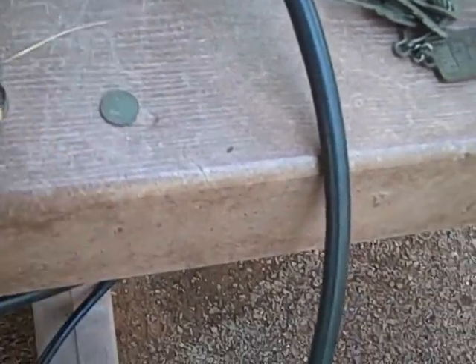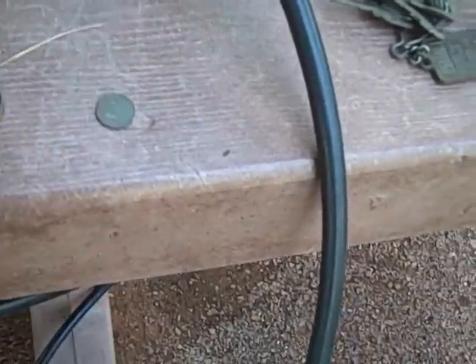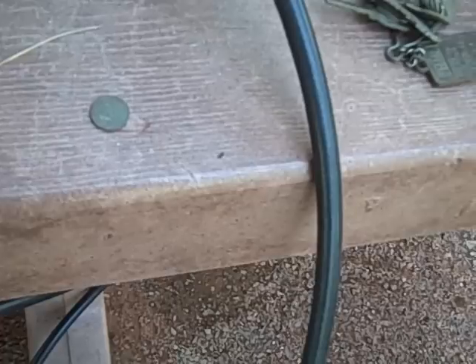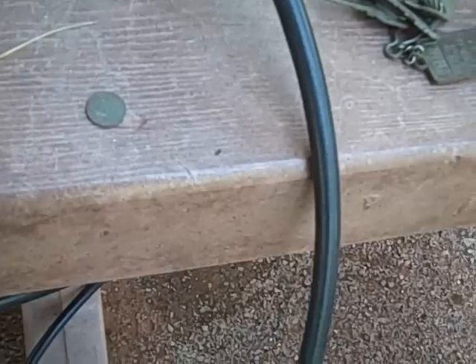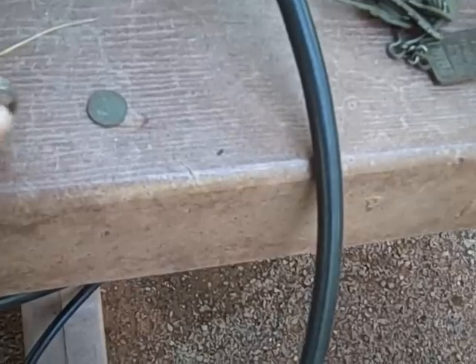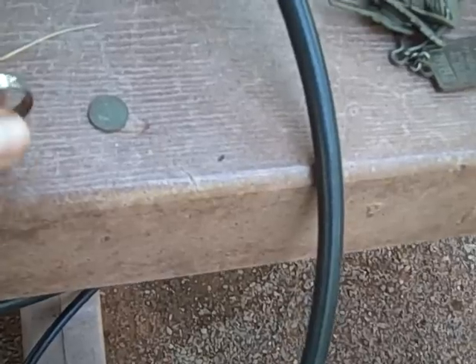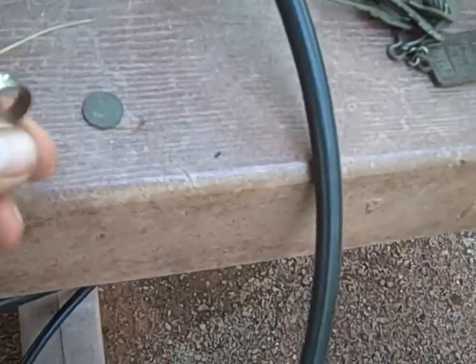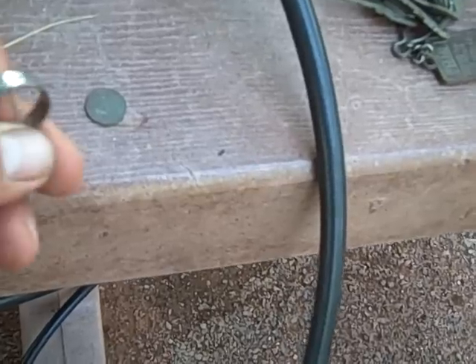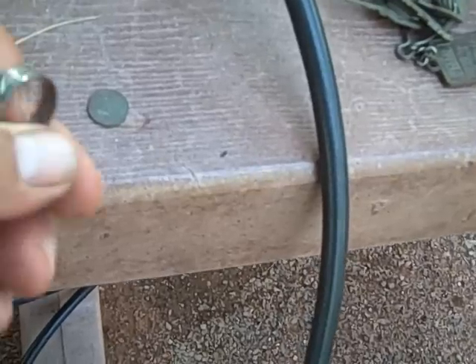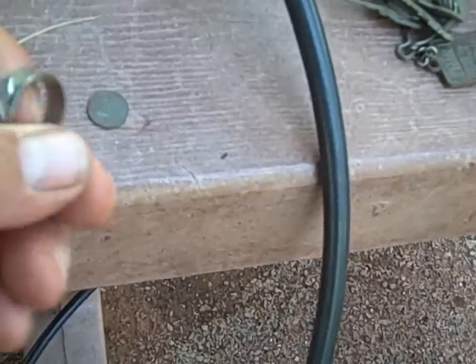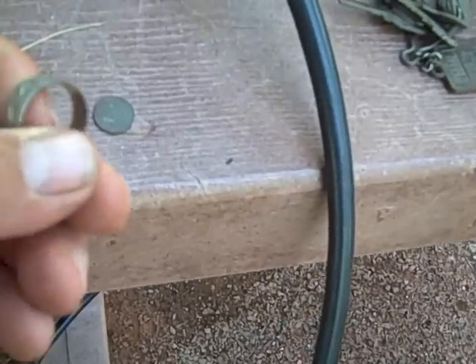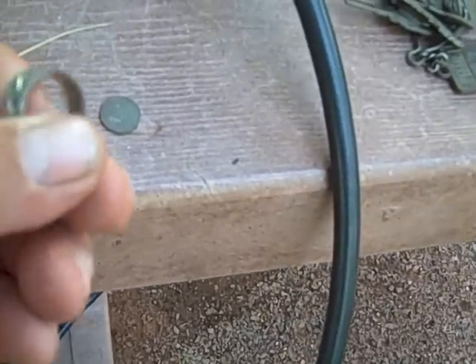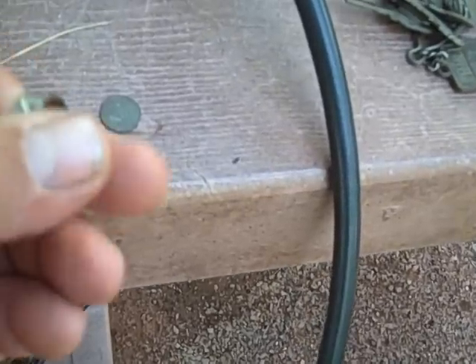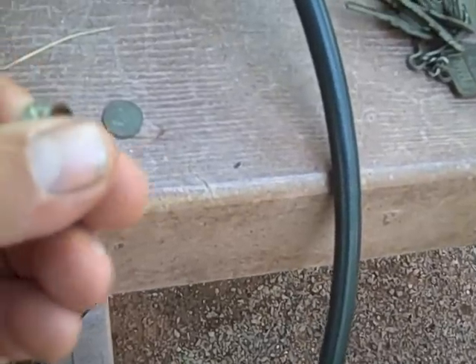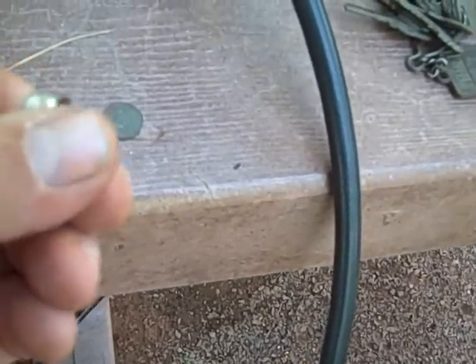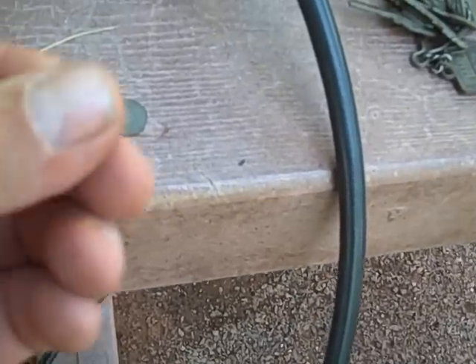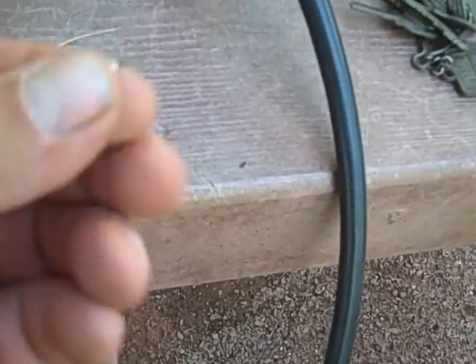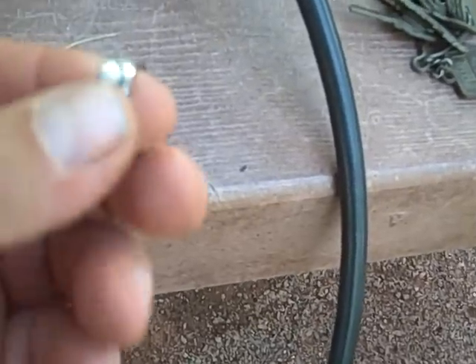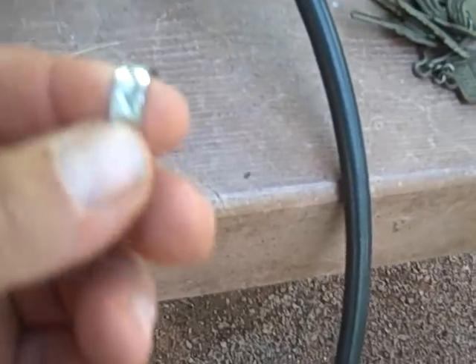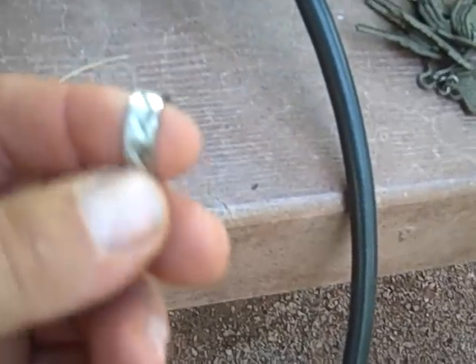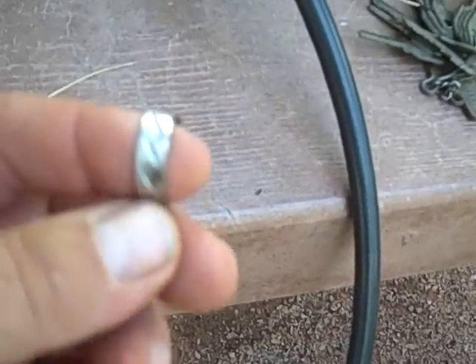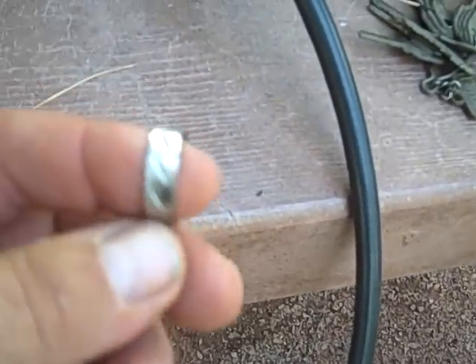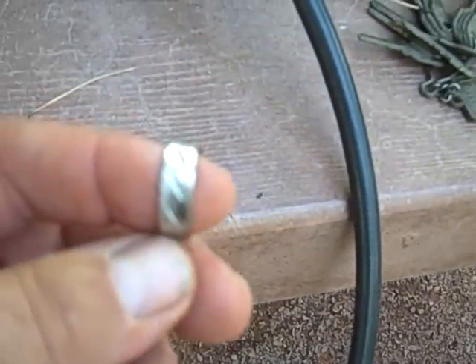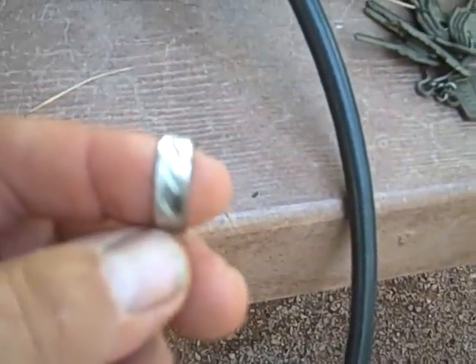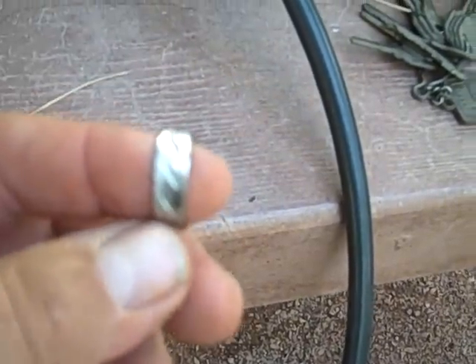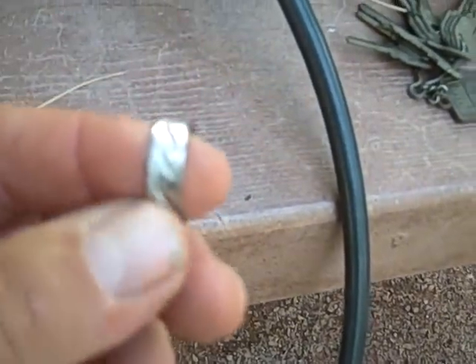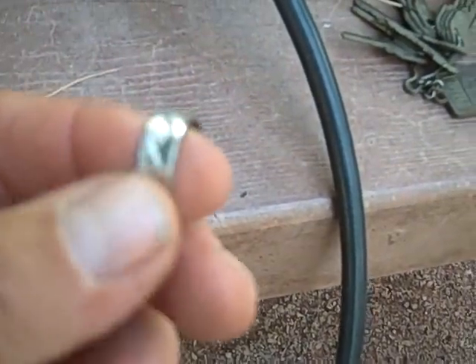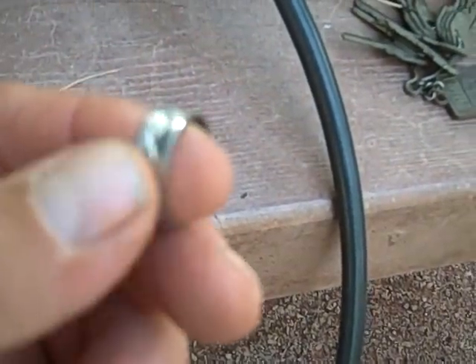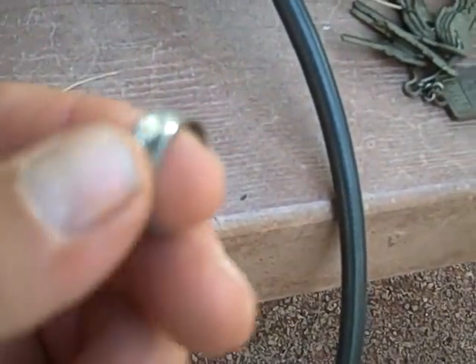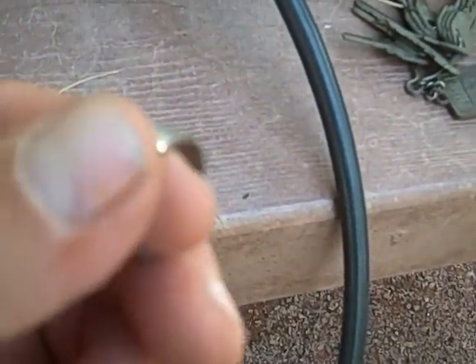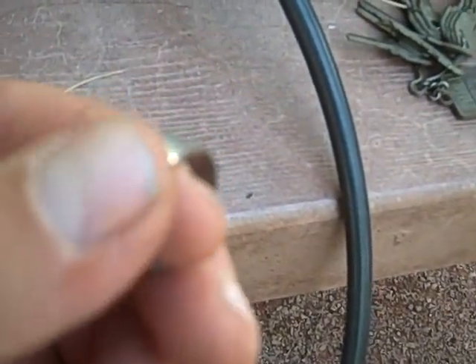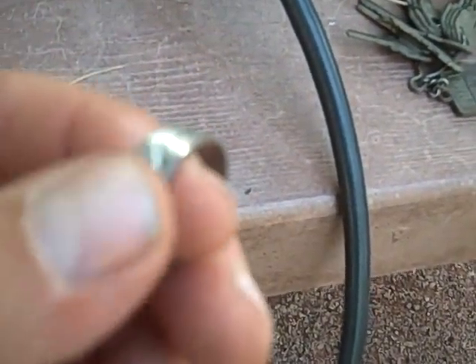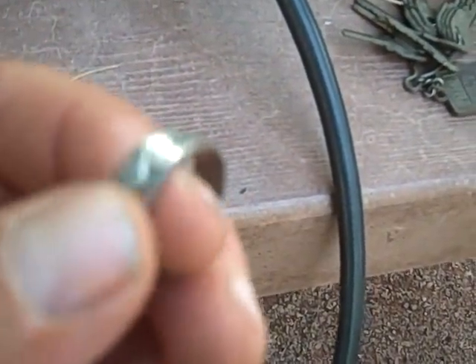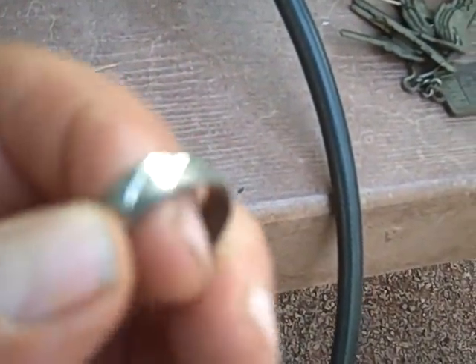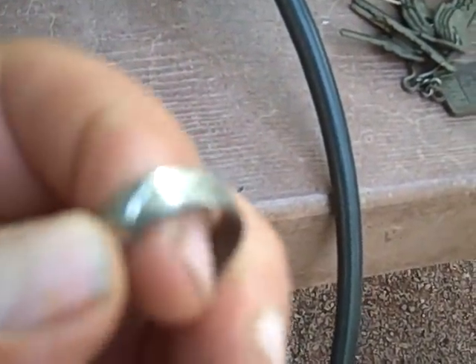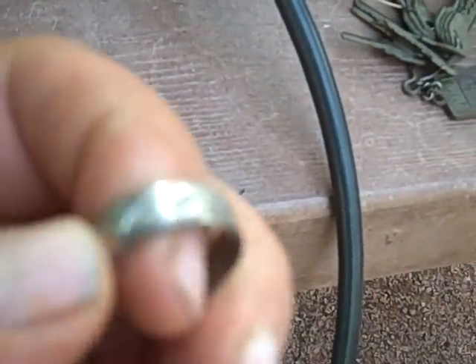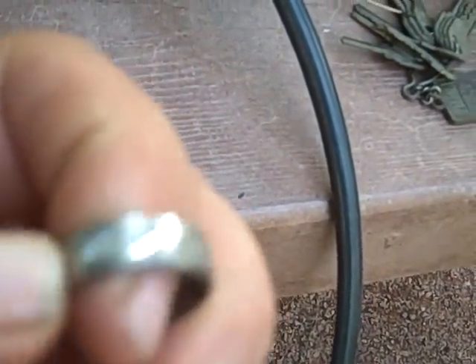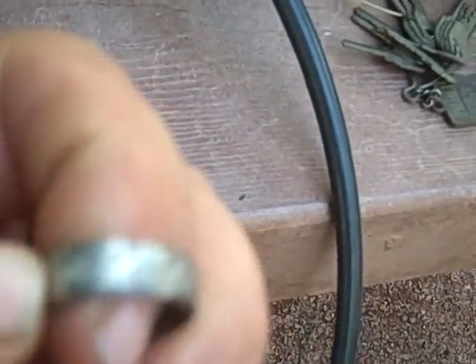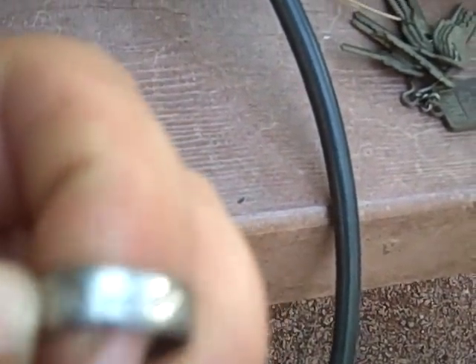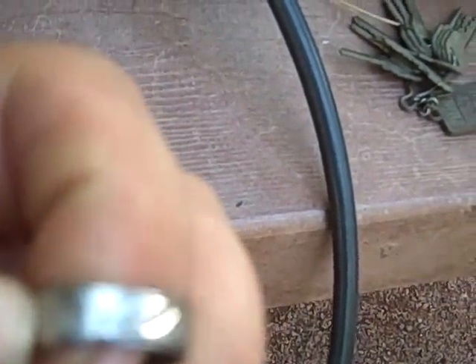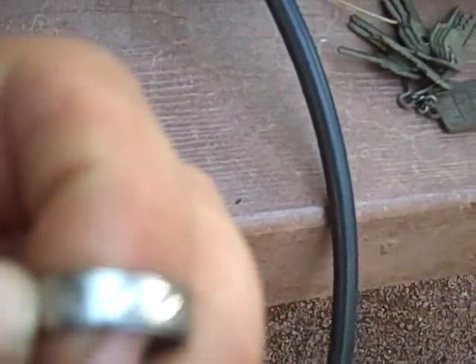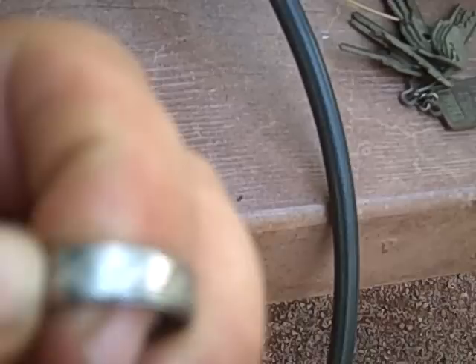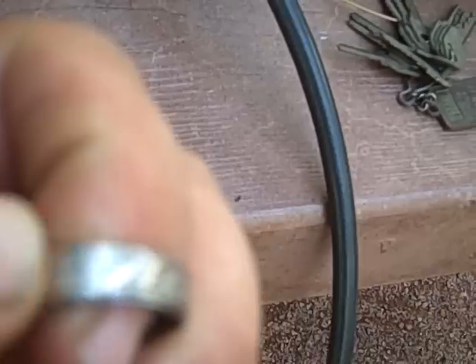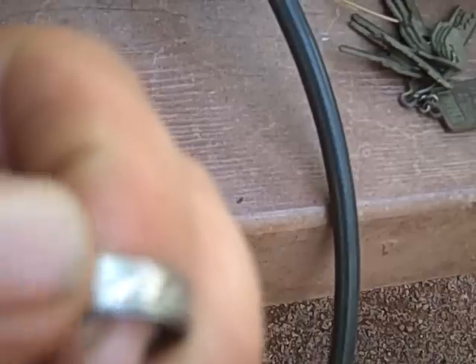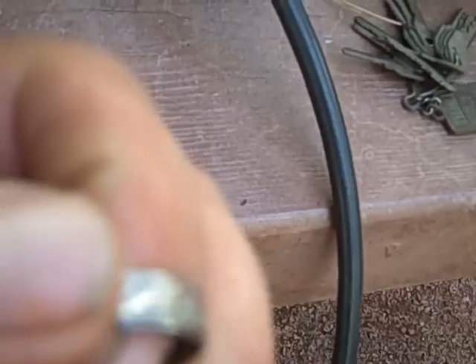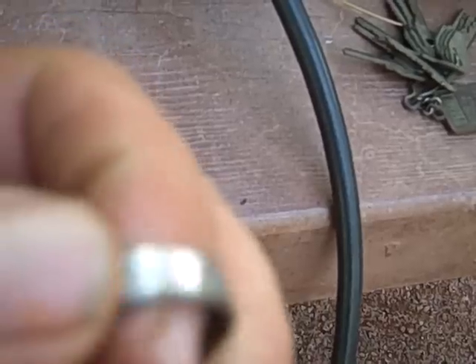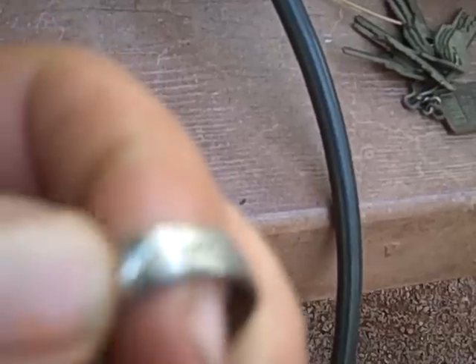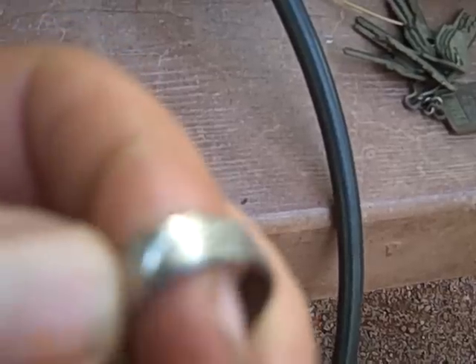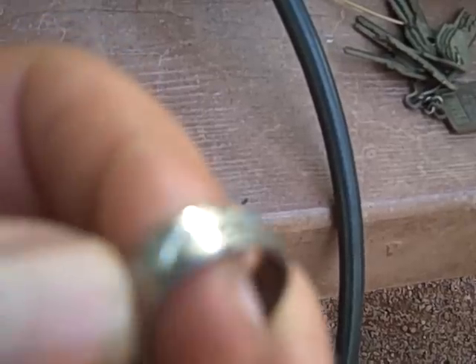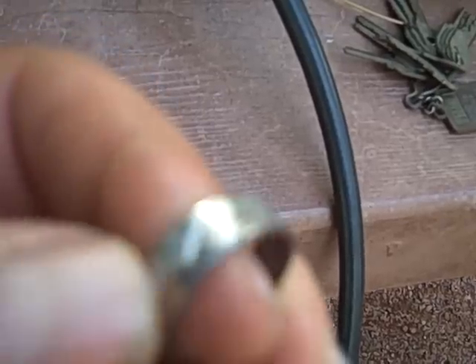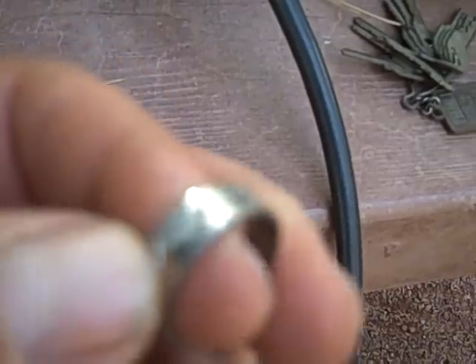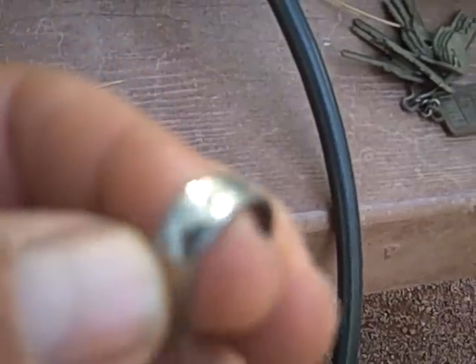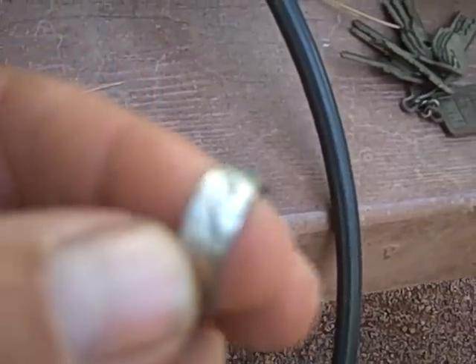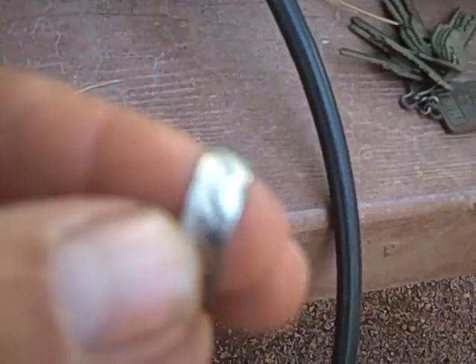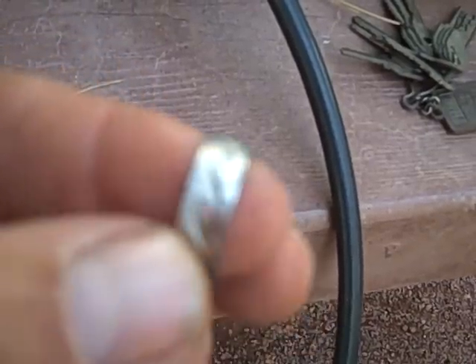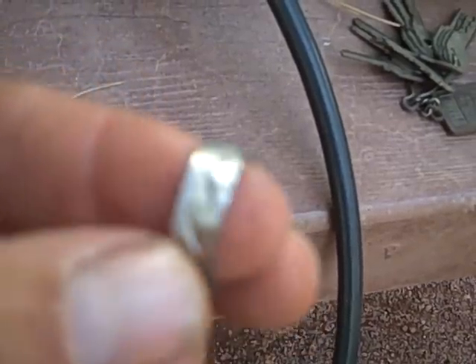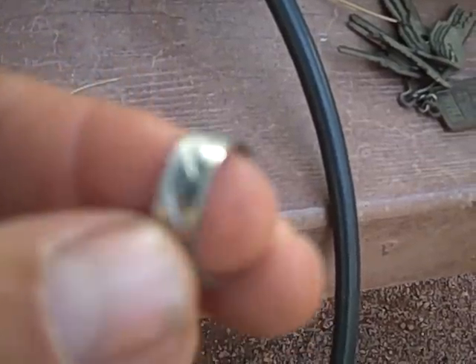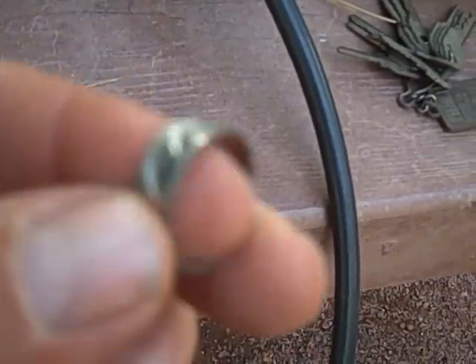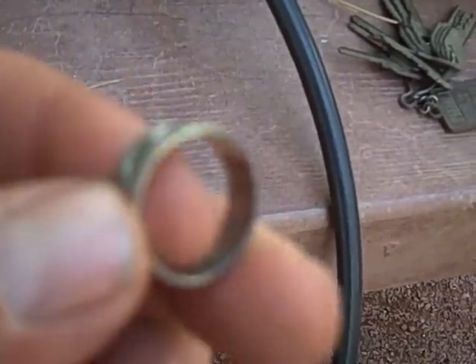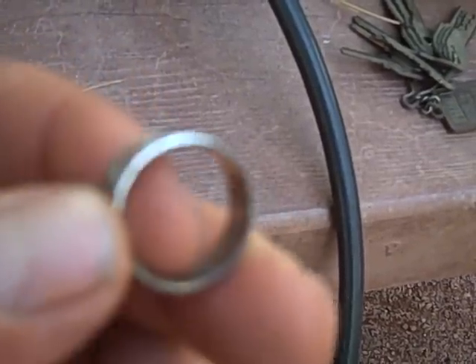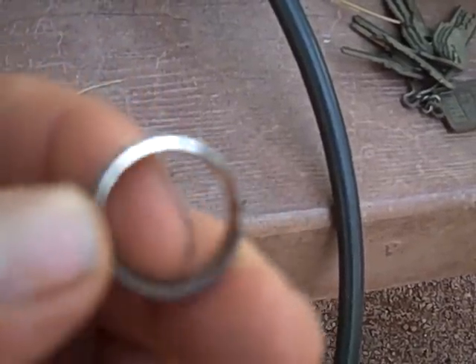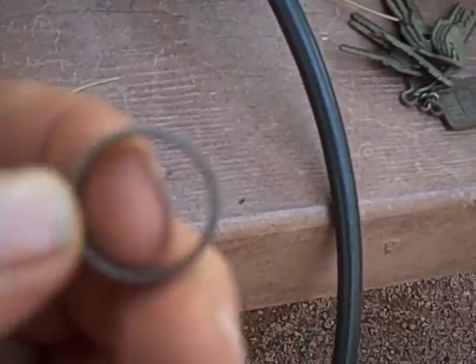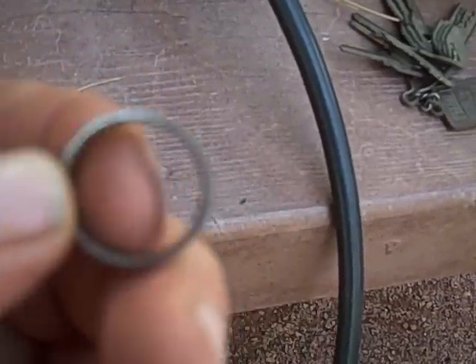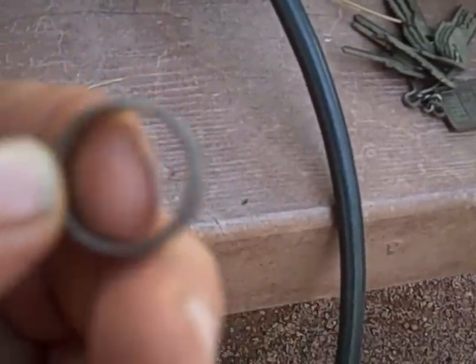An old ring. It's not gold or silver — I don't know what it is.